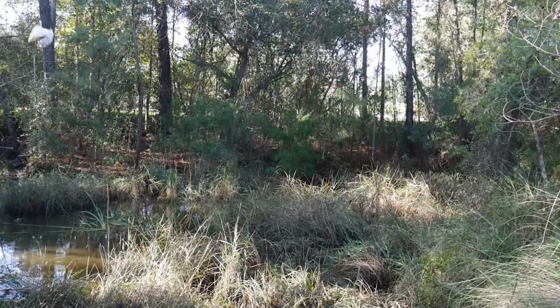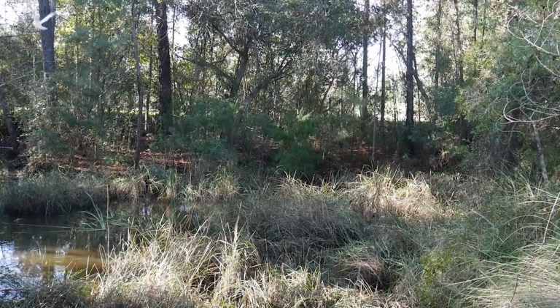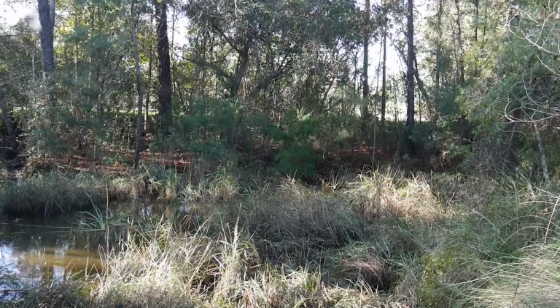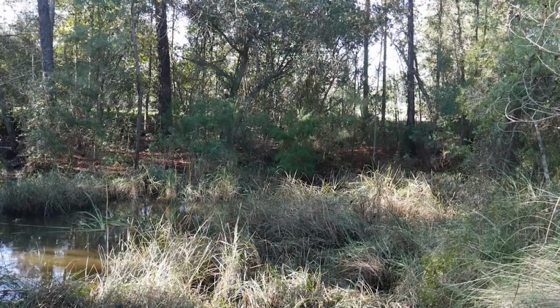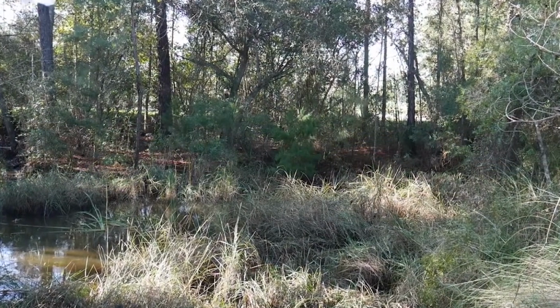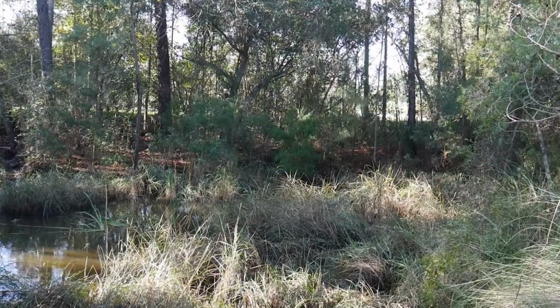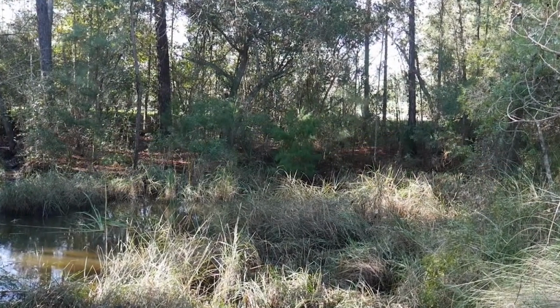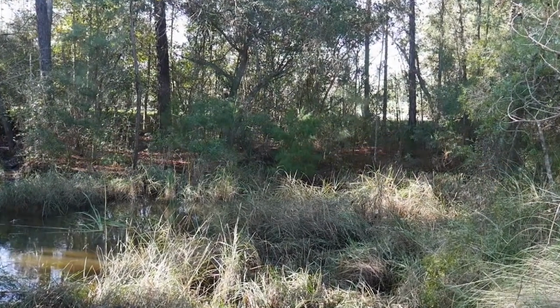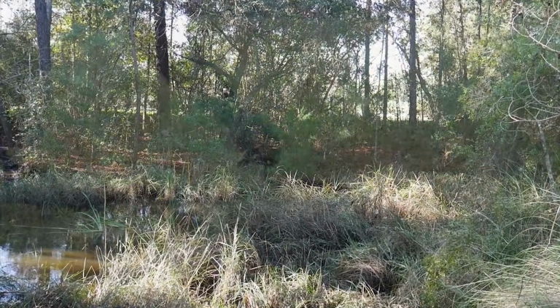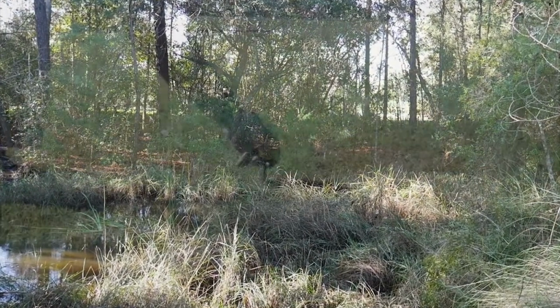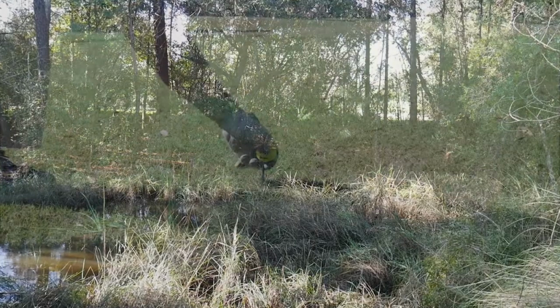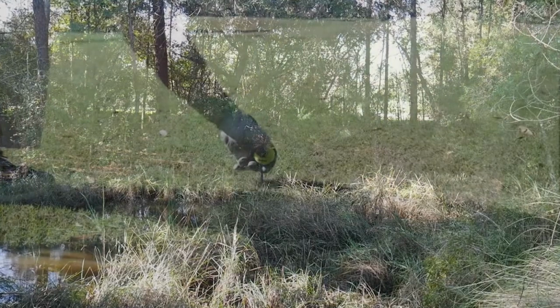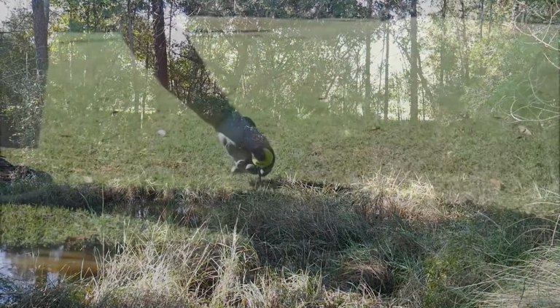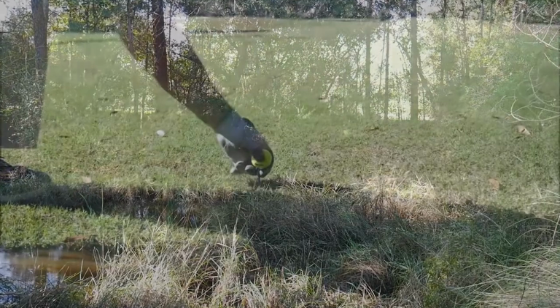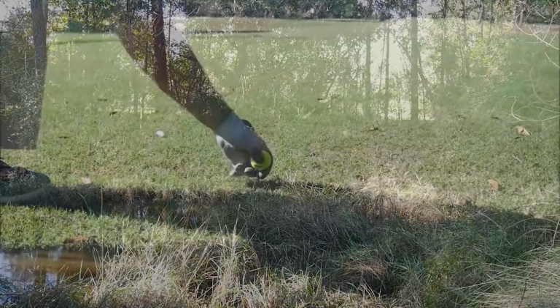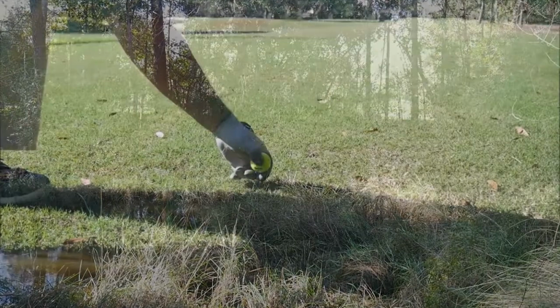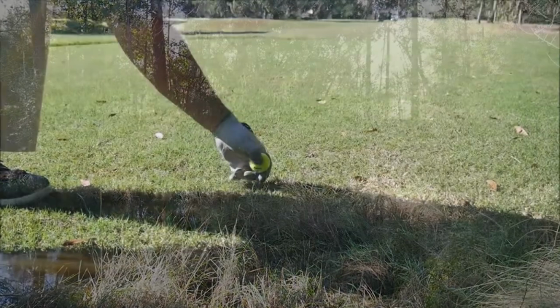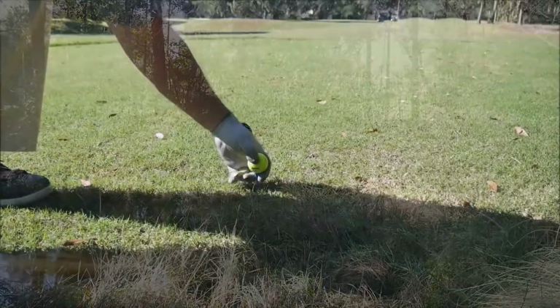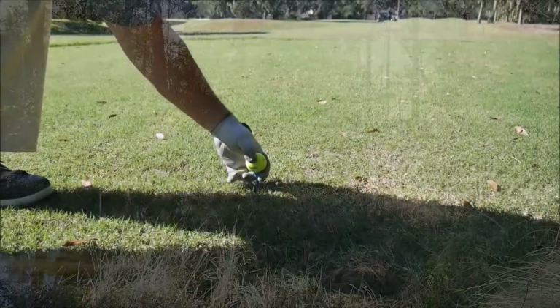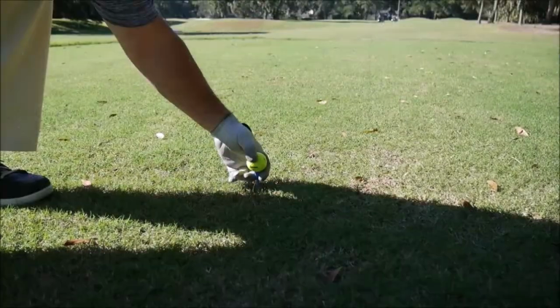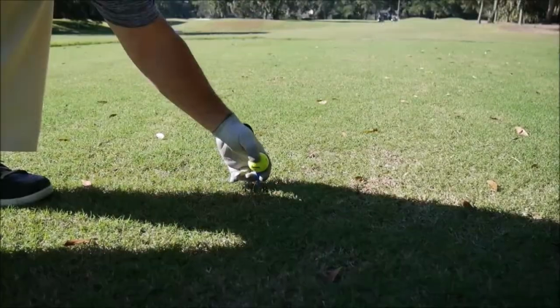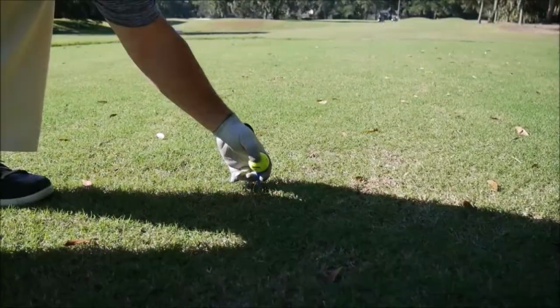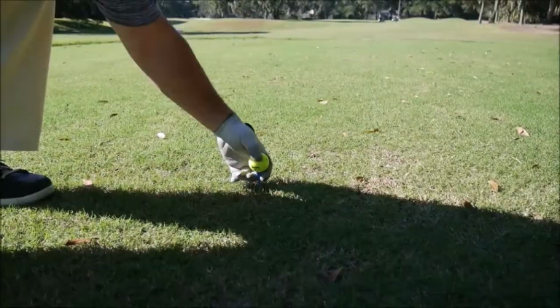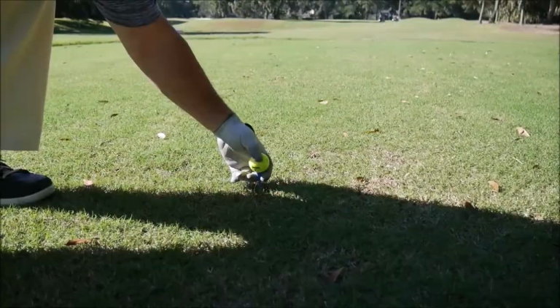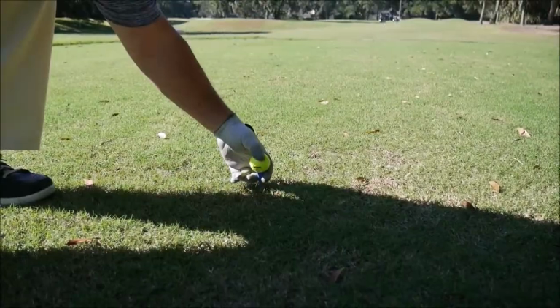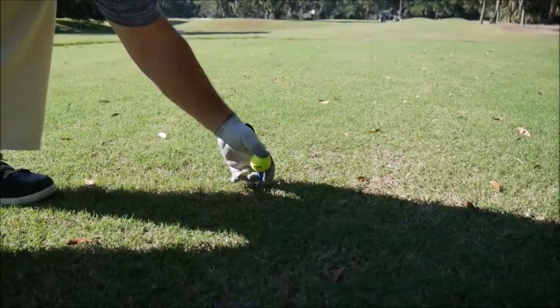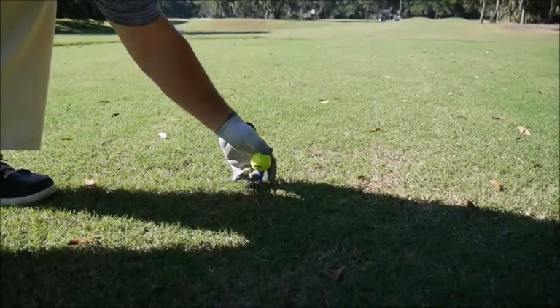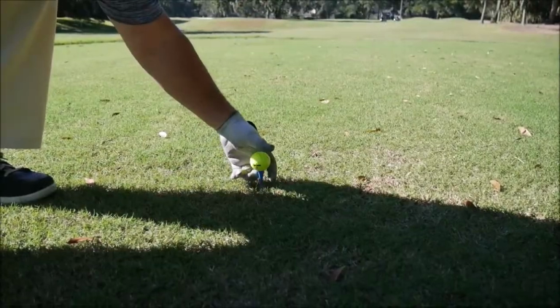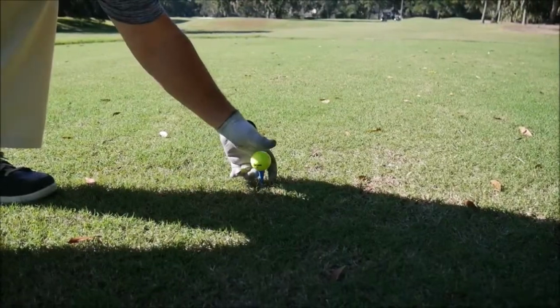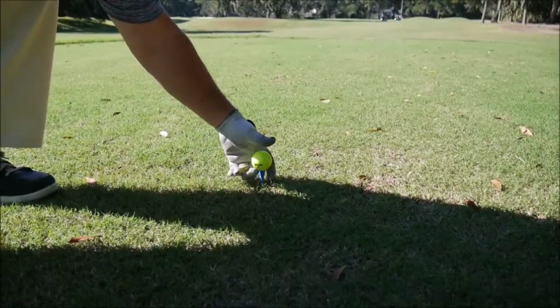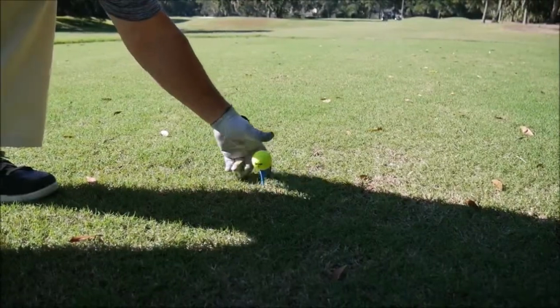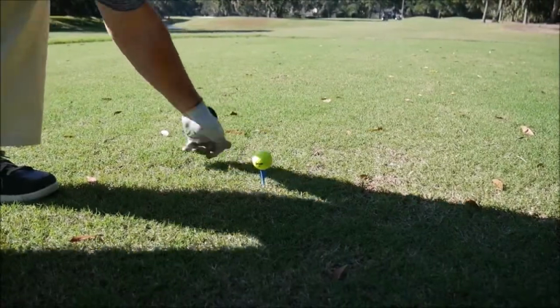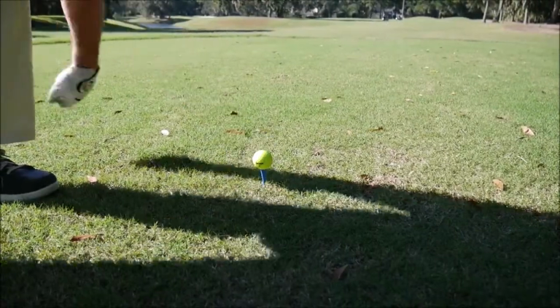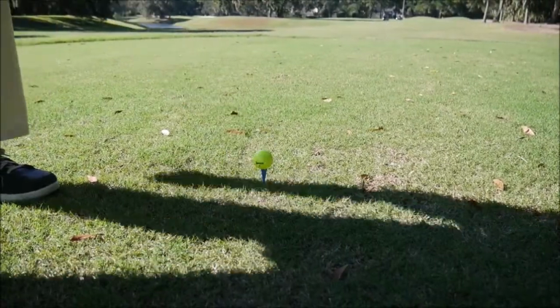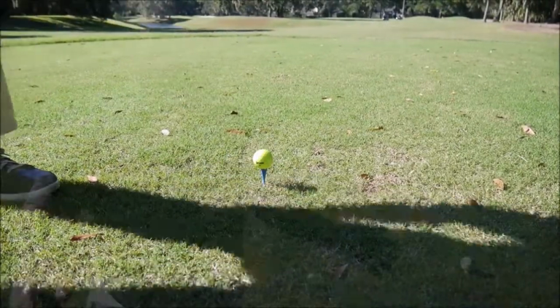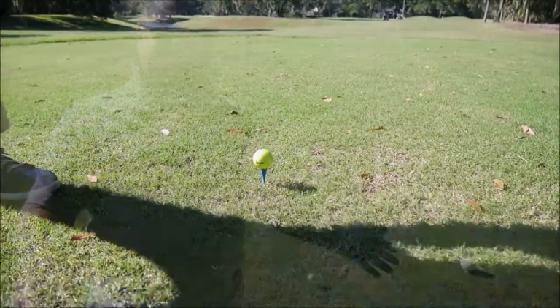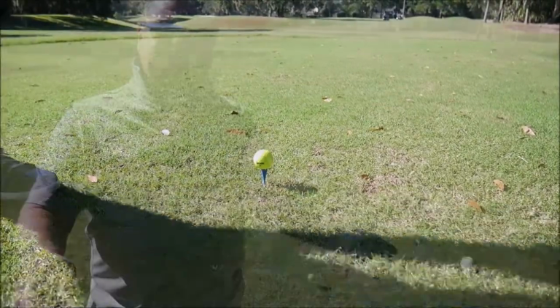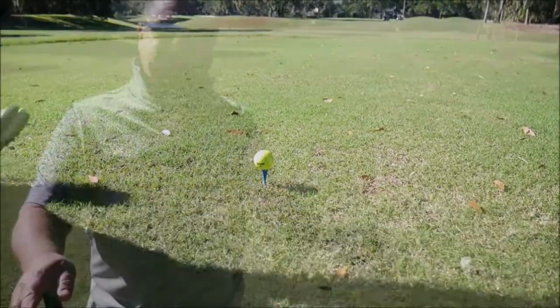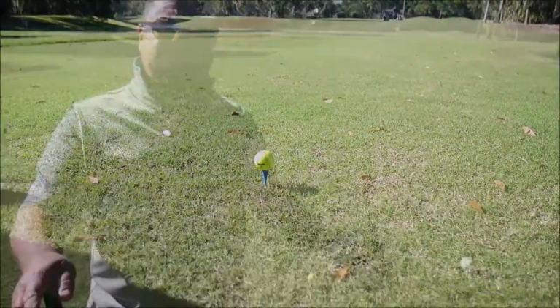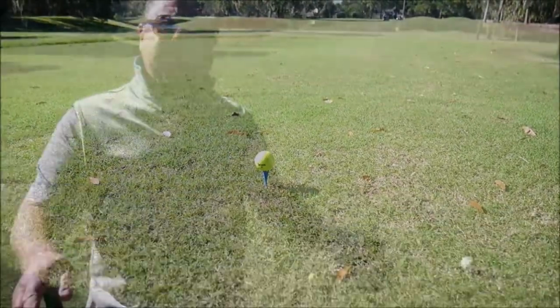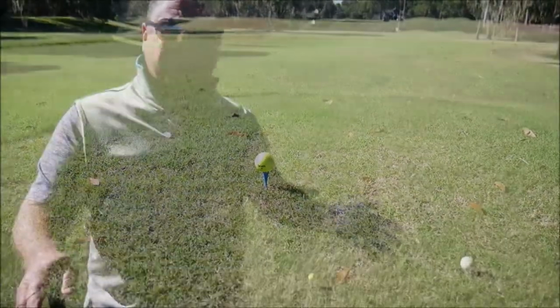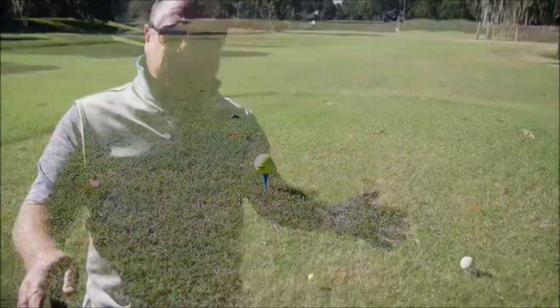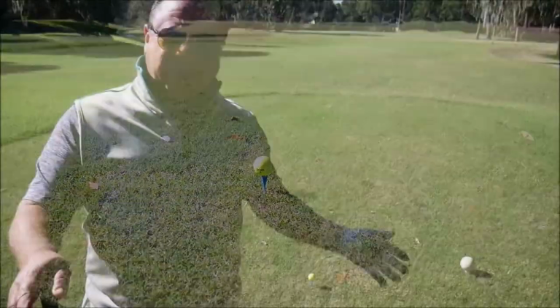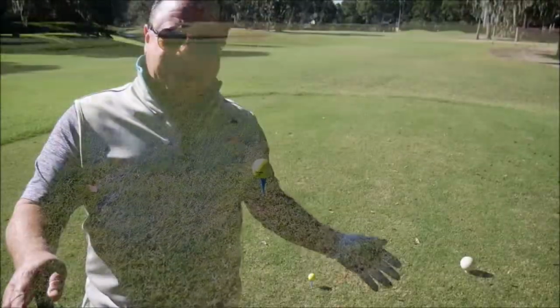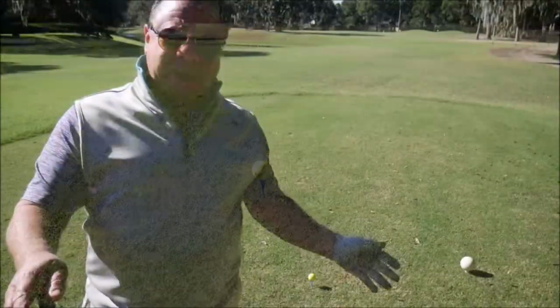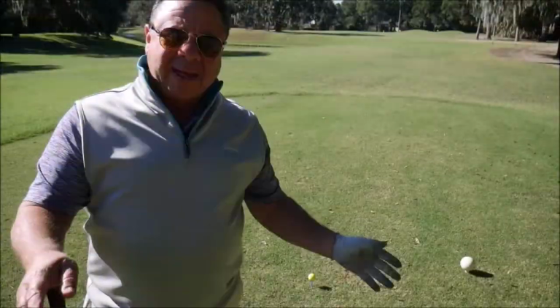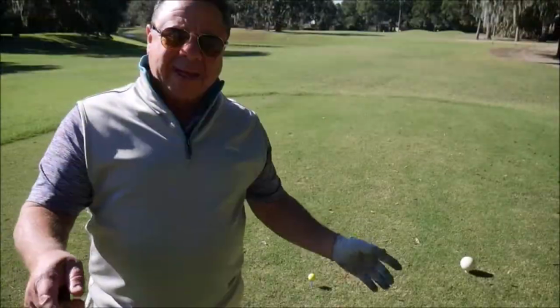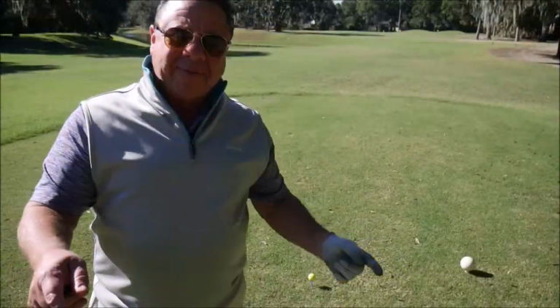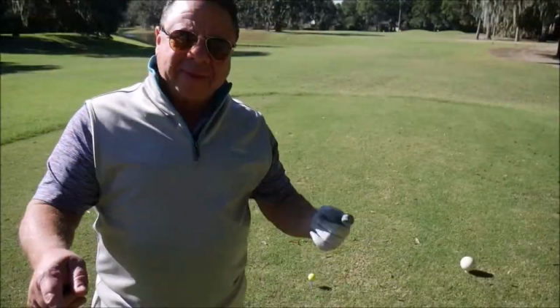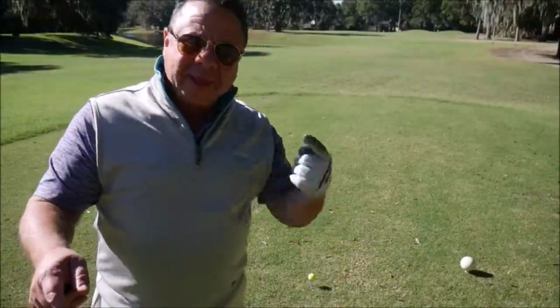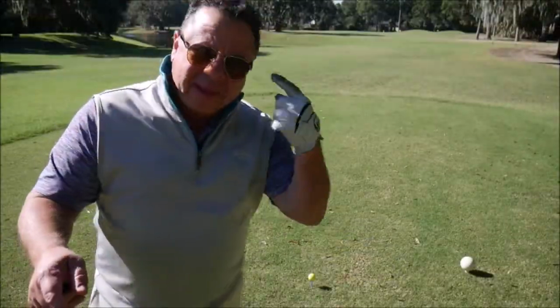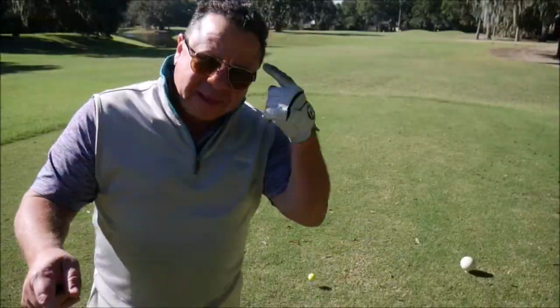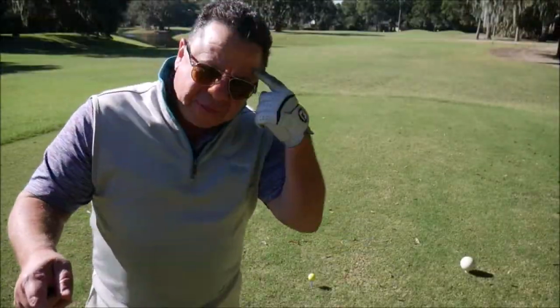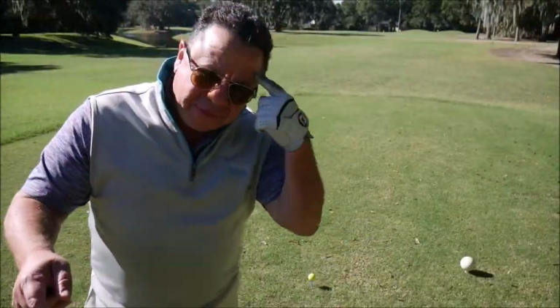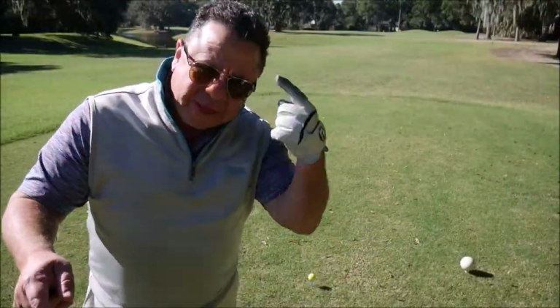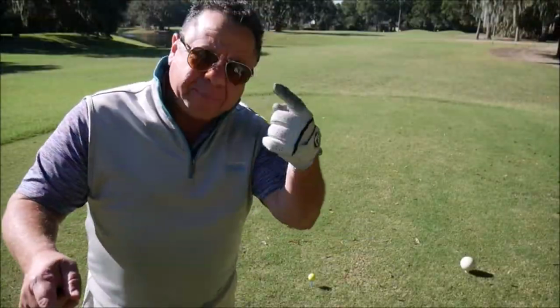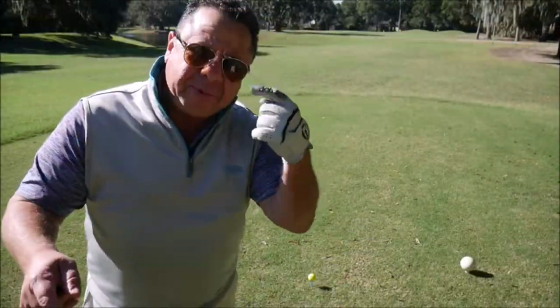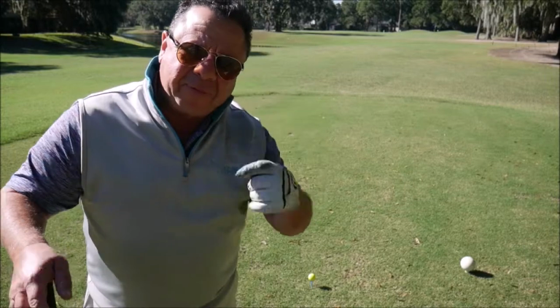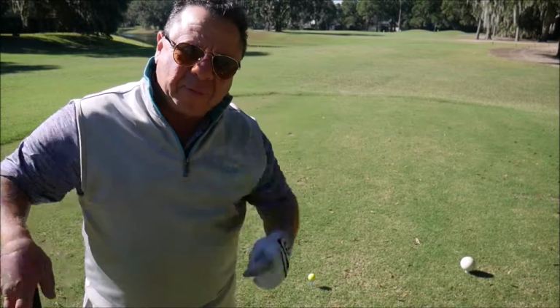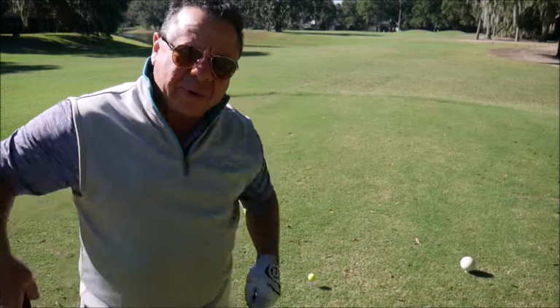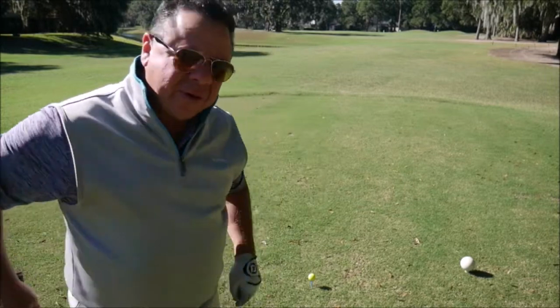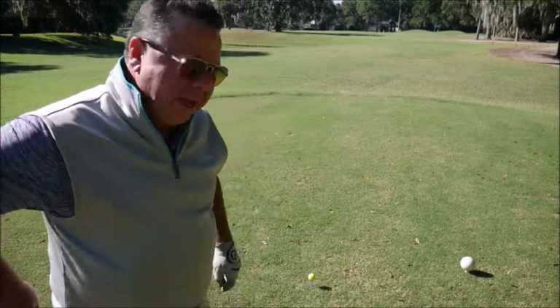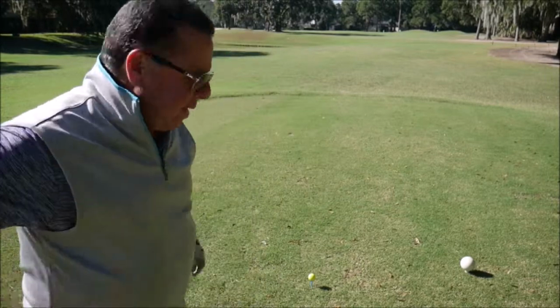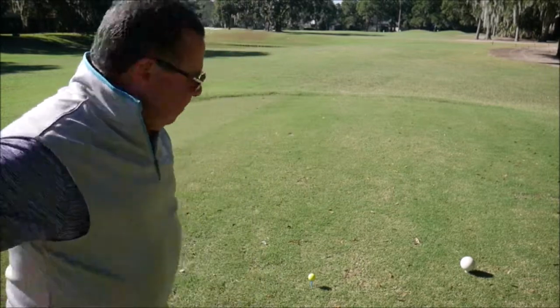Hole 14 — water left, dogleg left, trees left. Think before you hit.